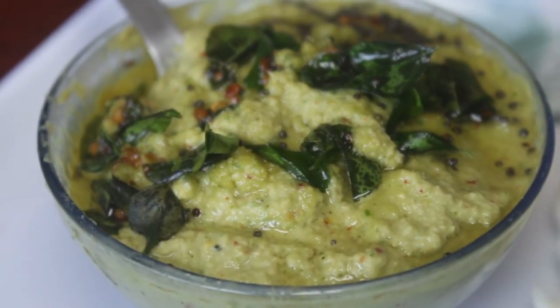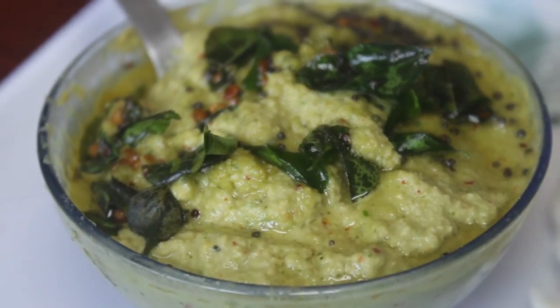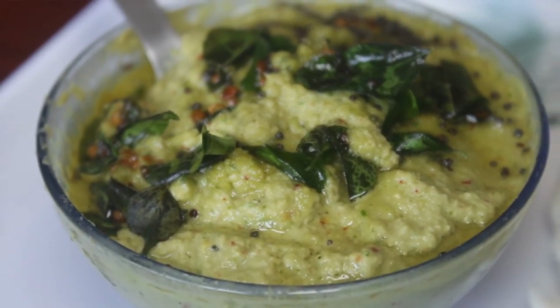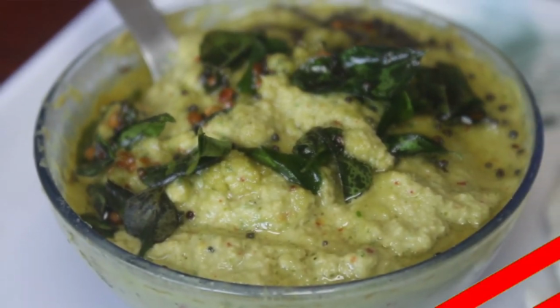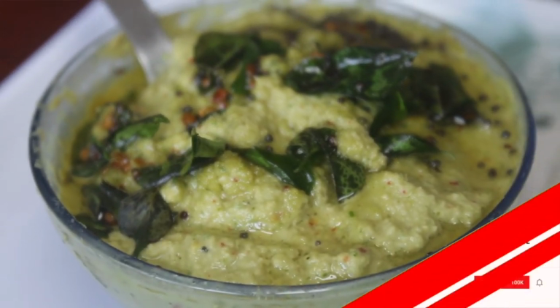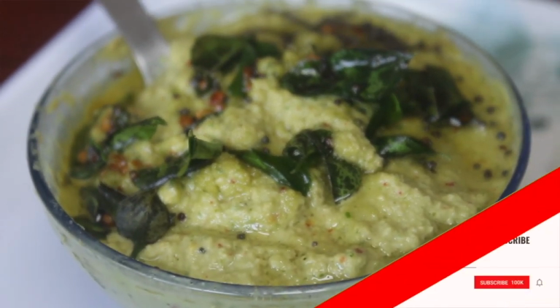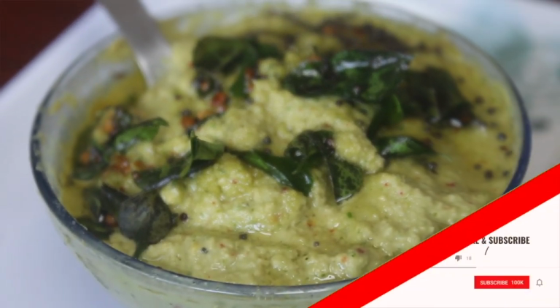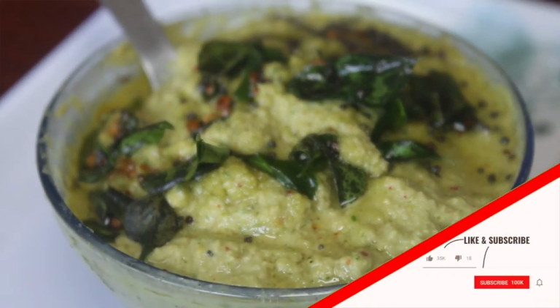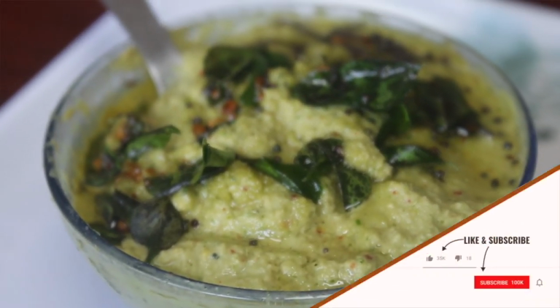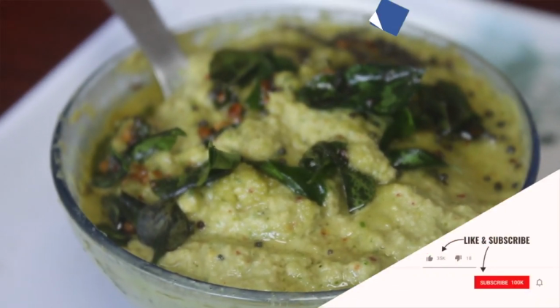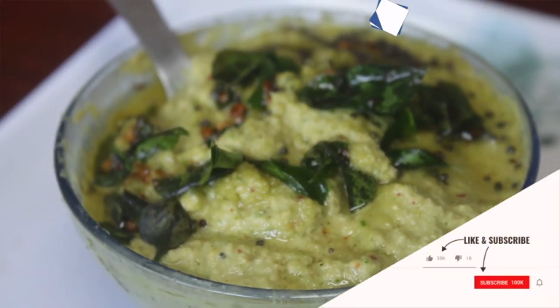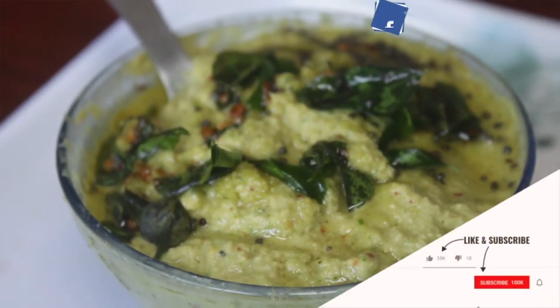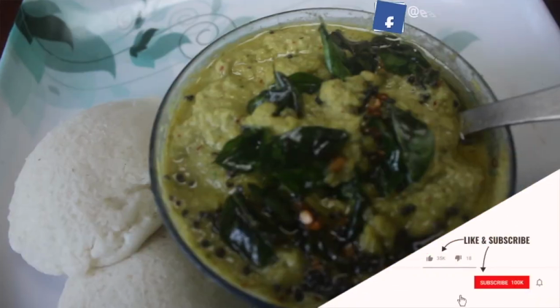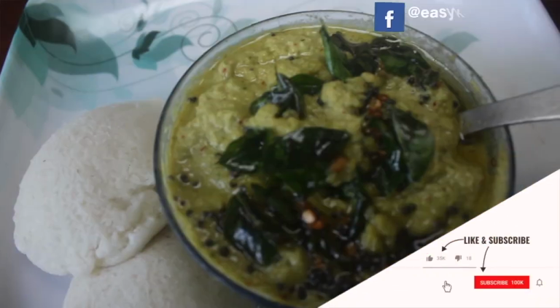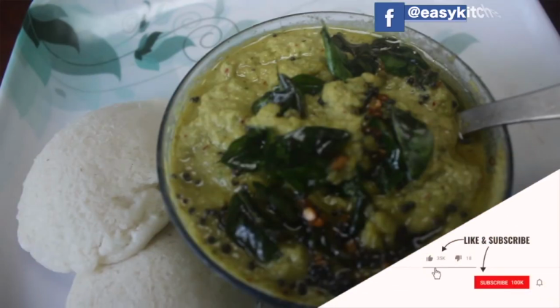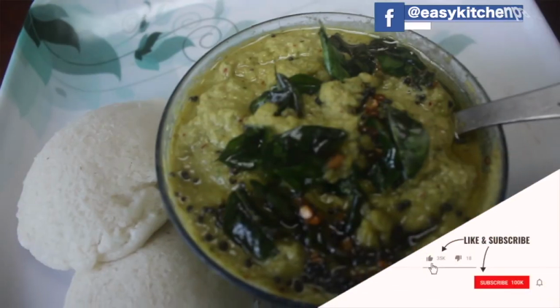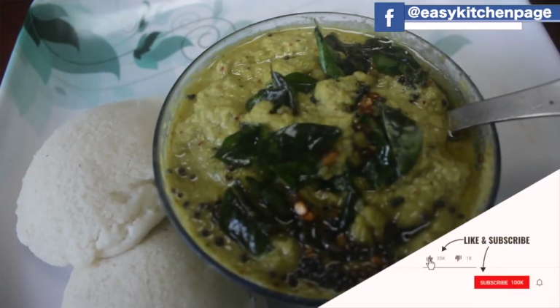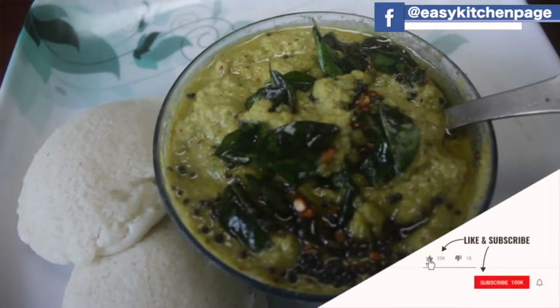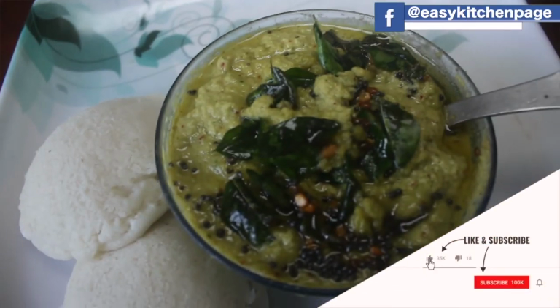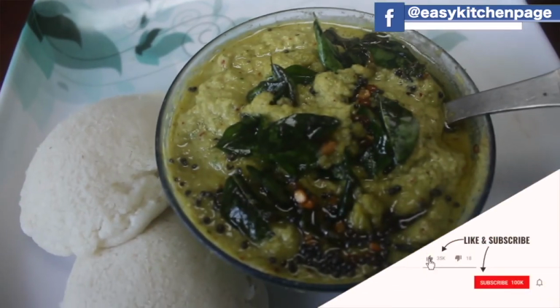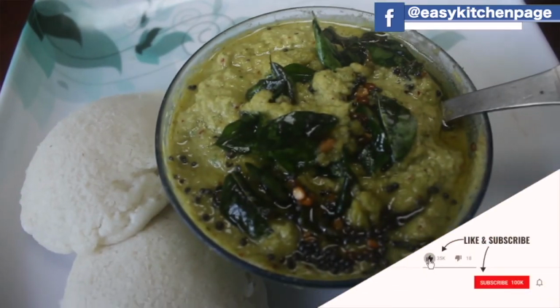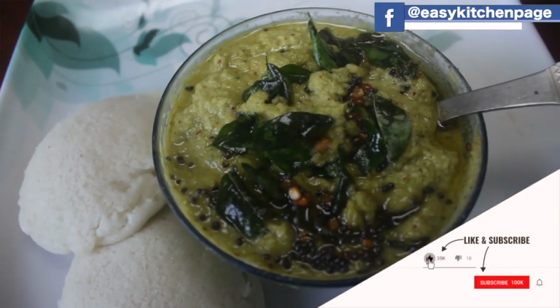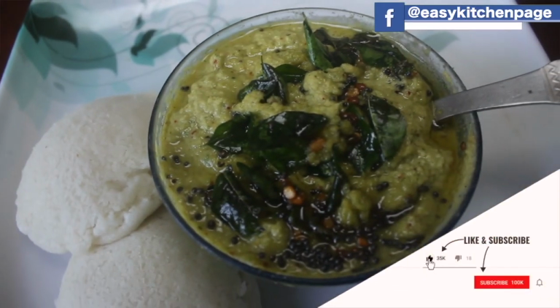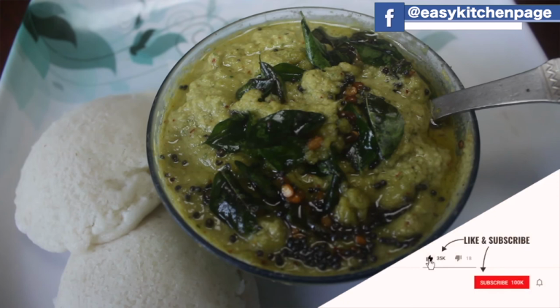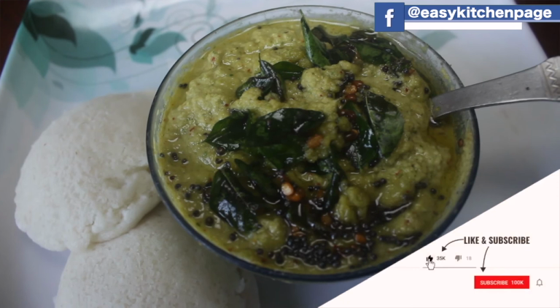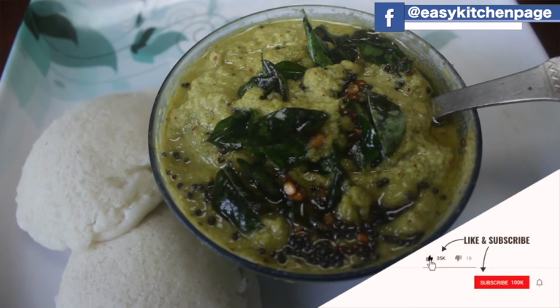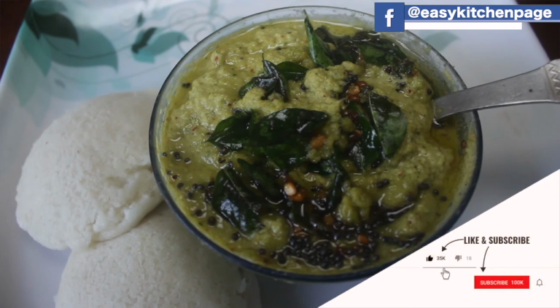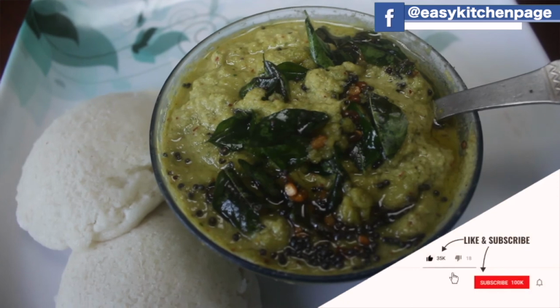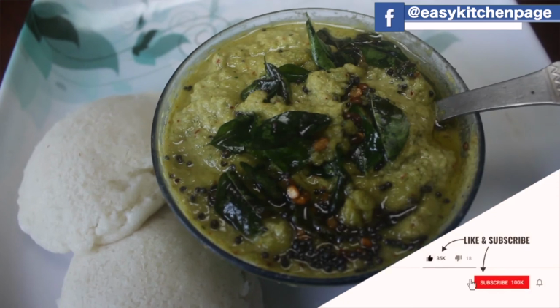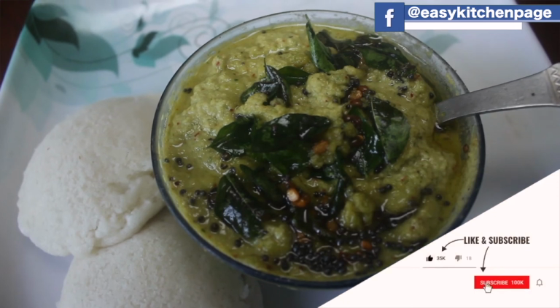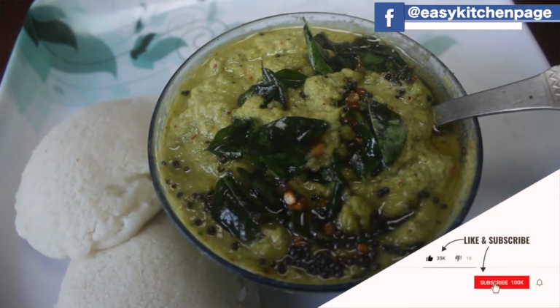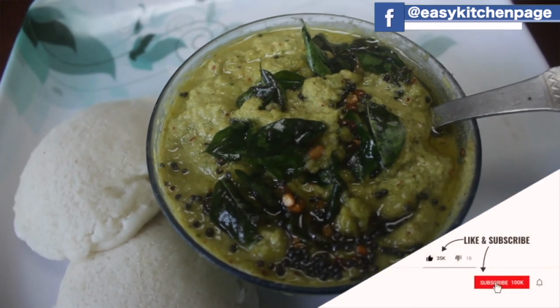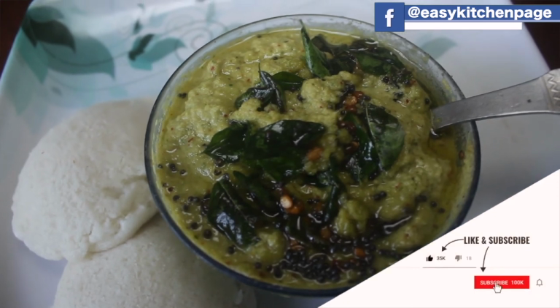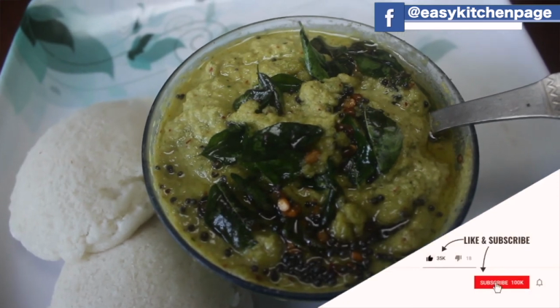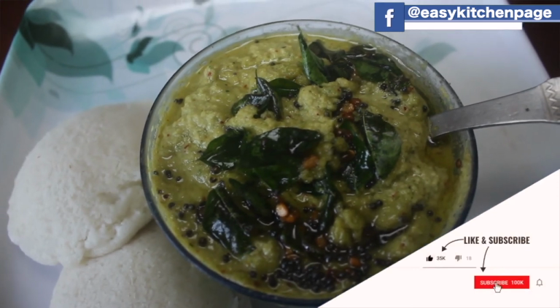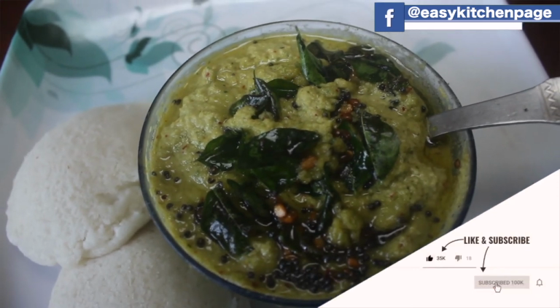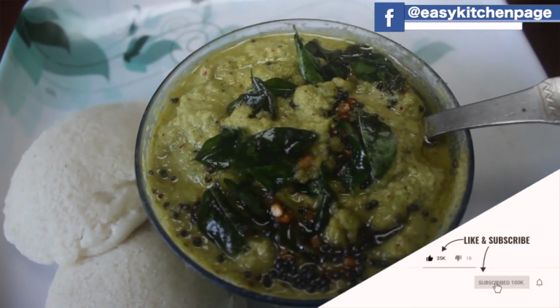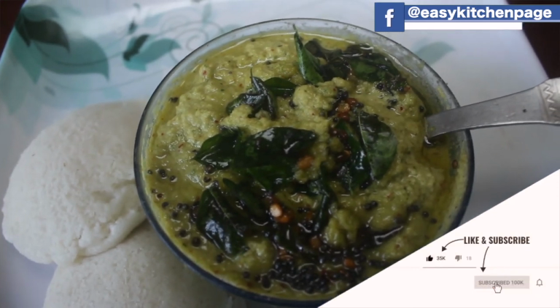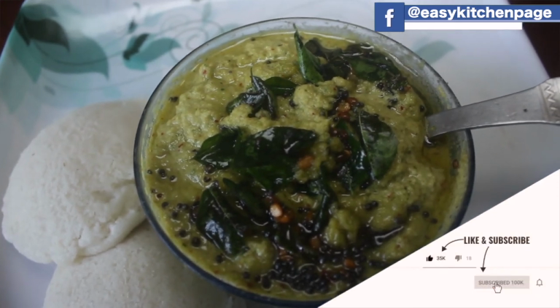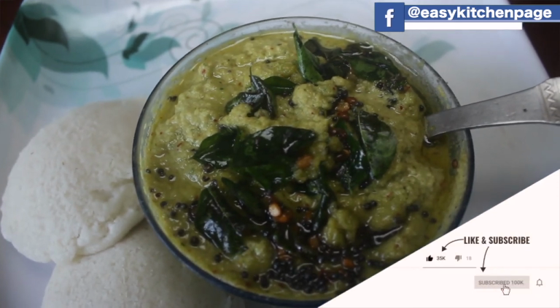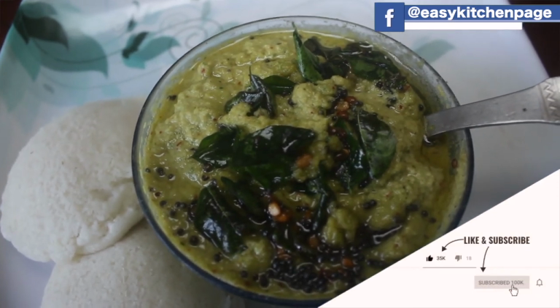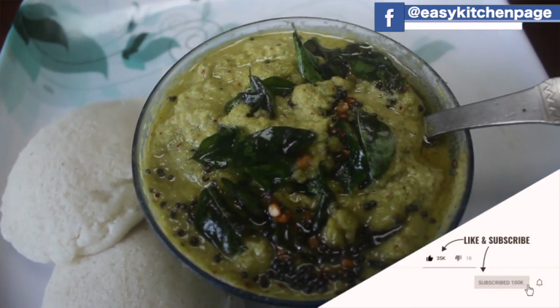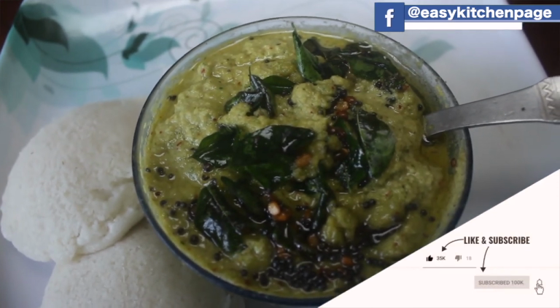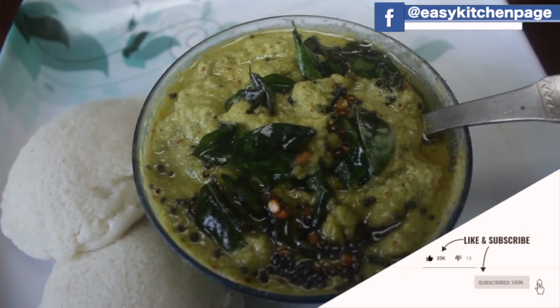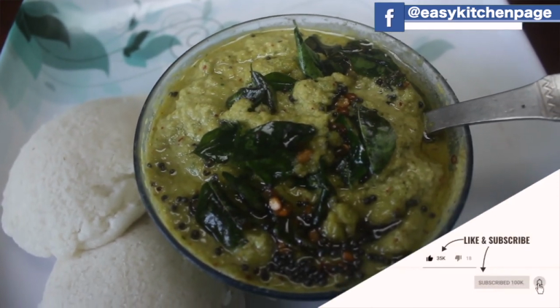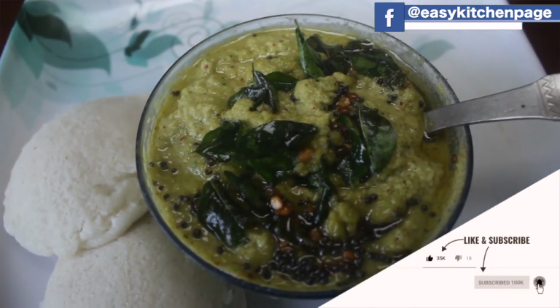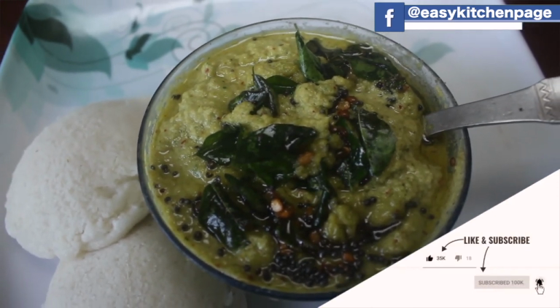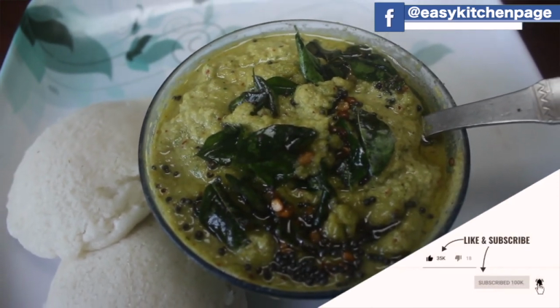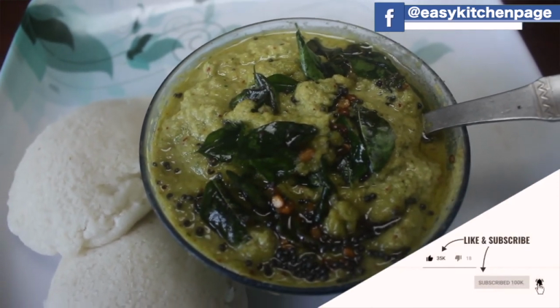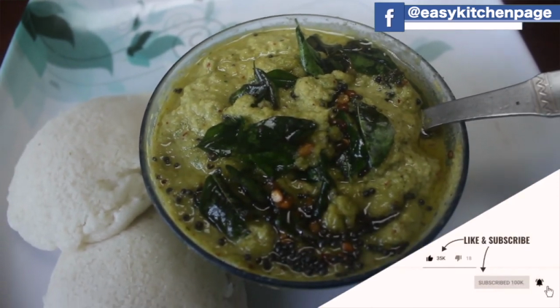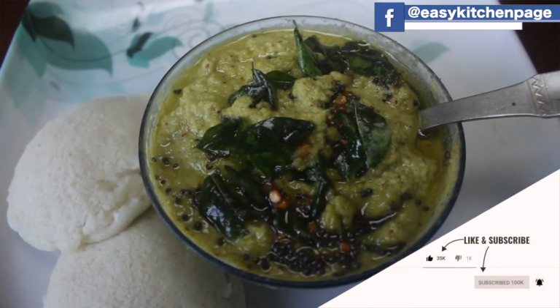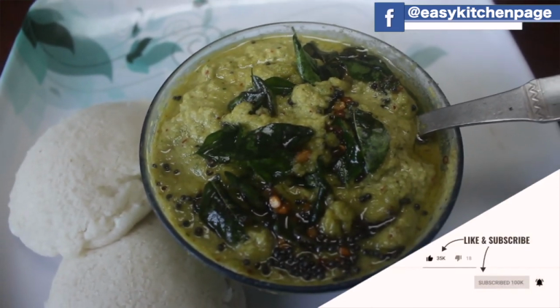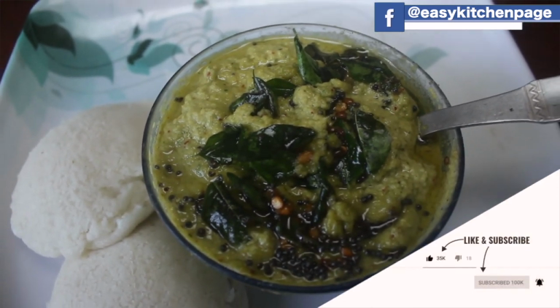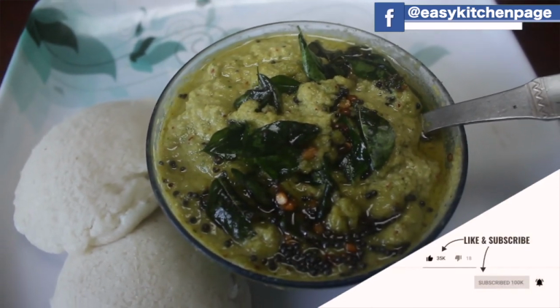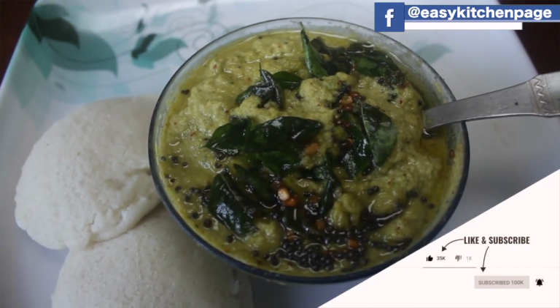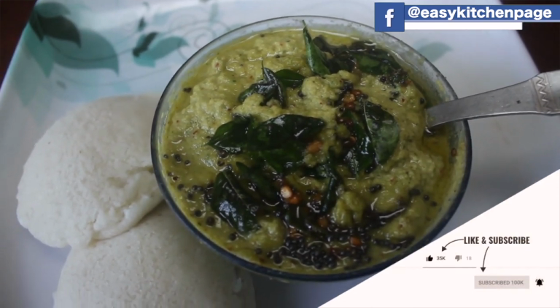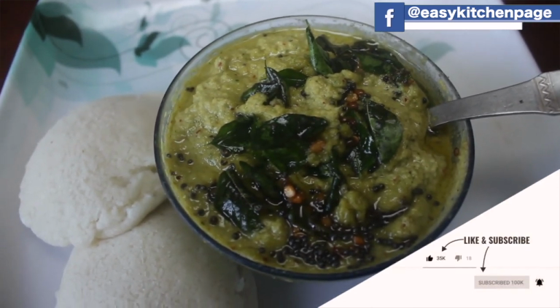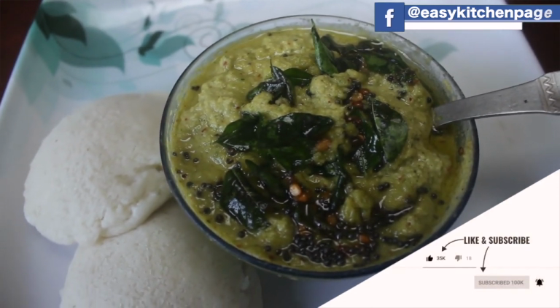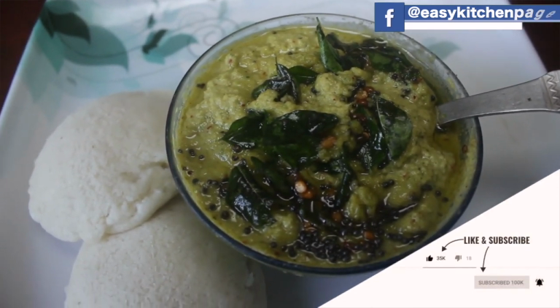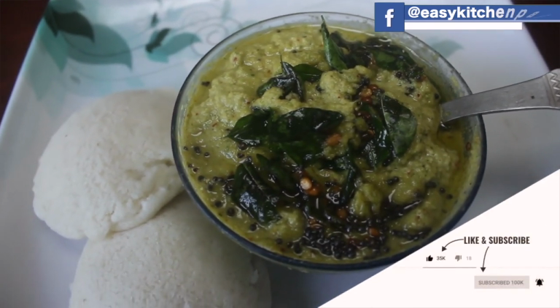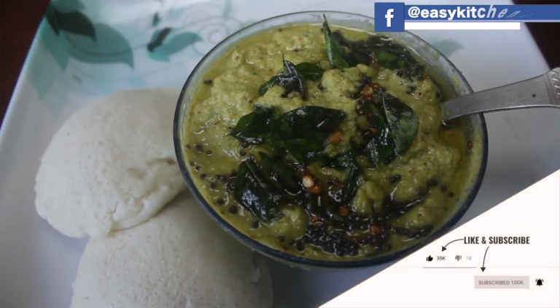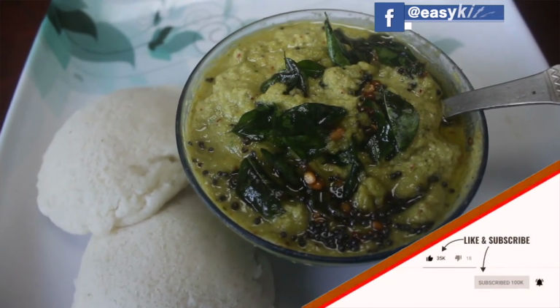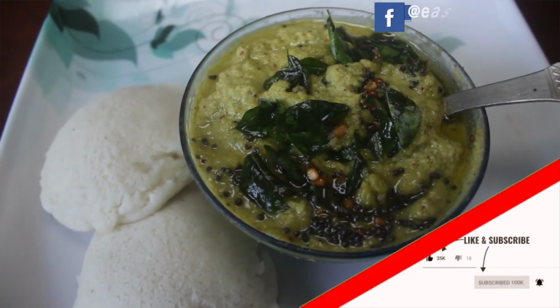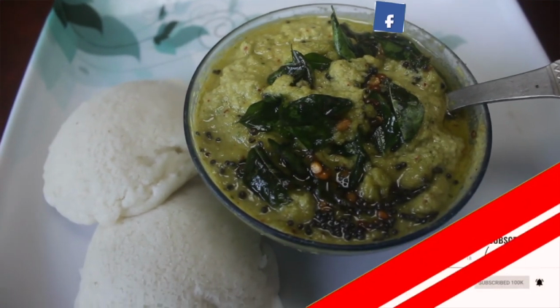If you don't have any health issues, you will get a lot of nutrition from this. If you have any method or suggestions, please comment, share, and subscribe.